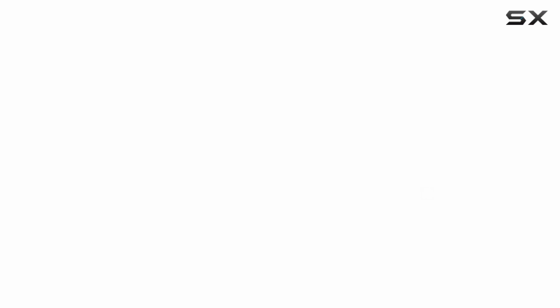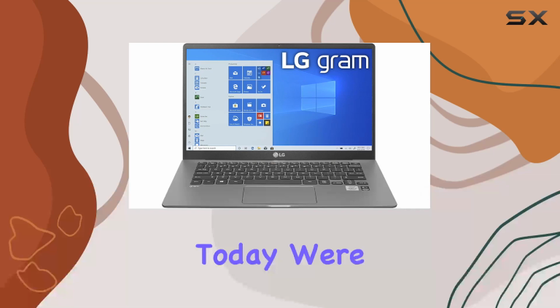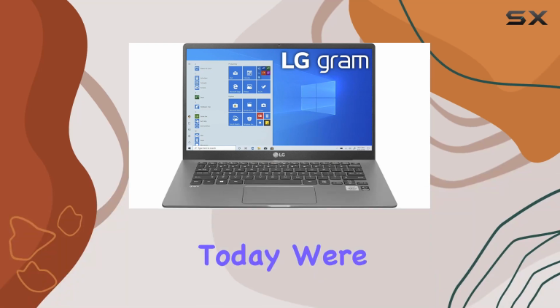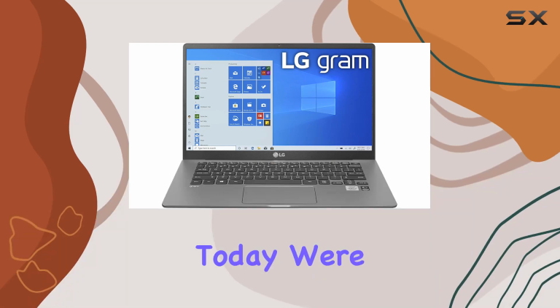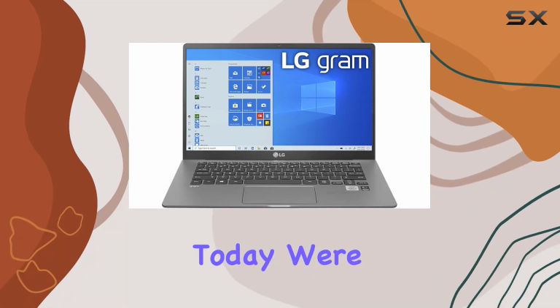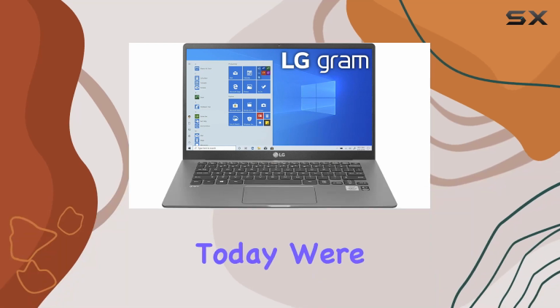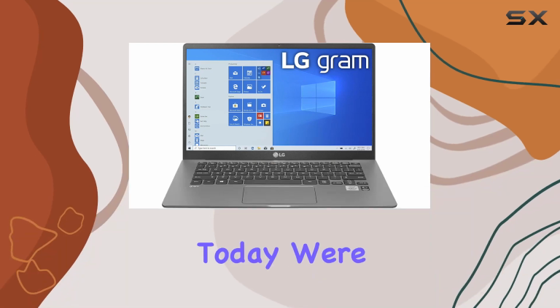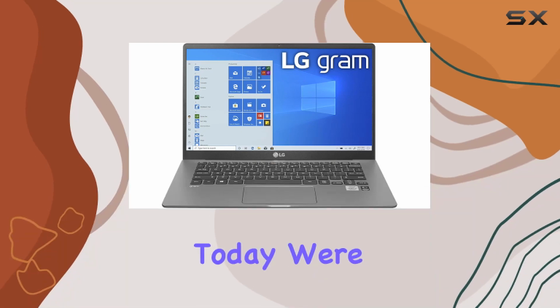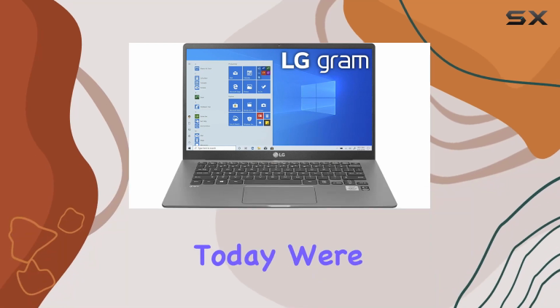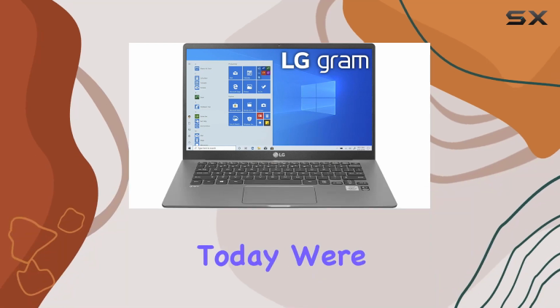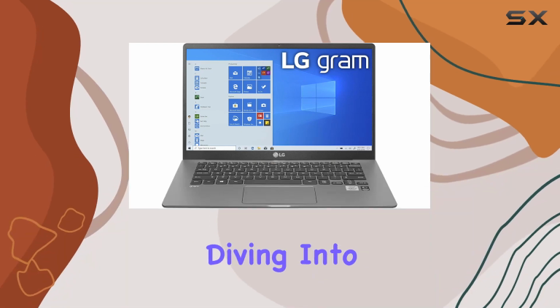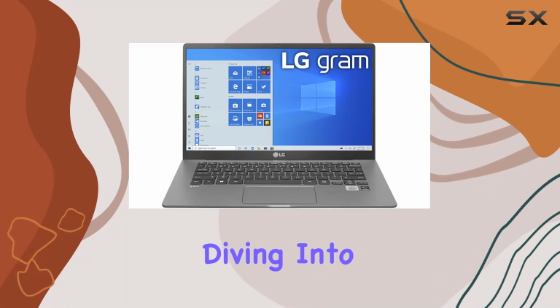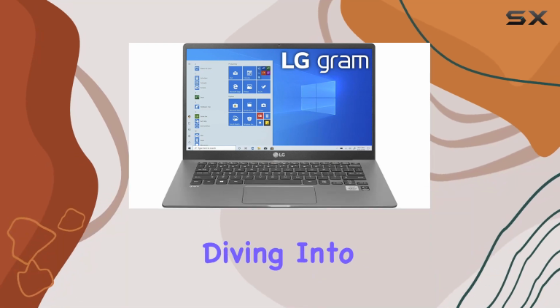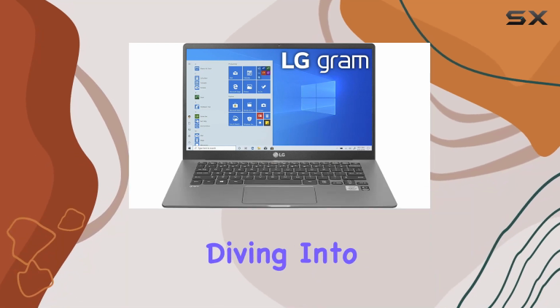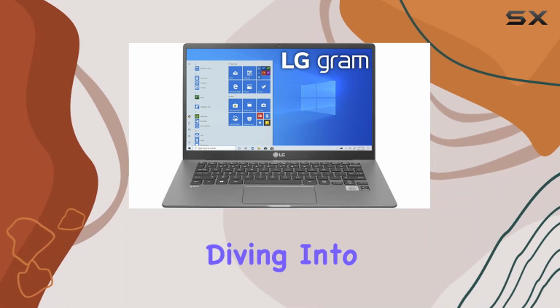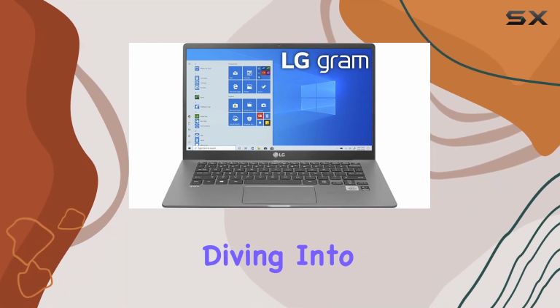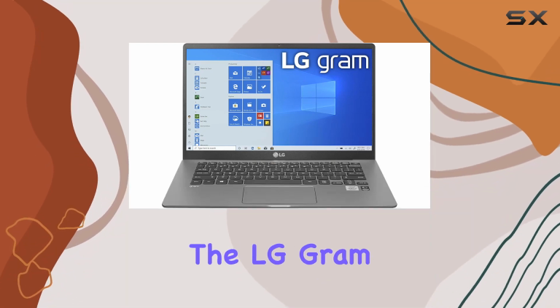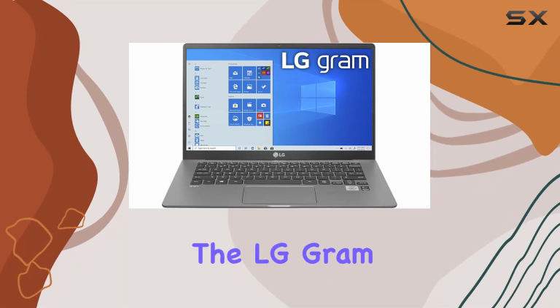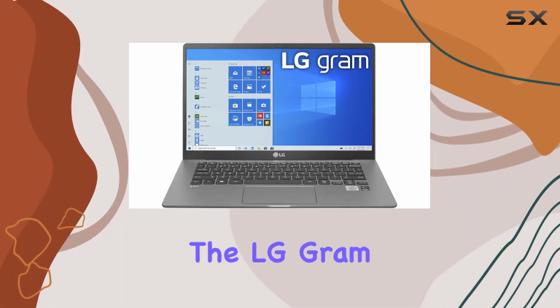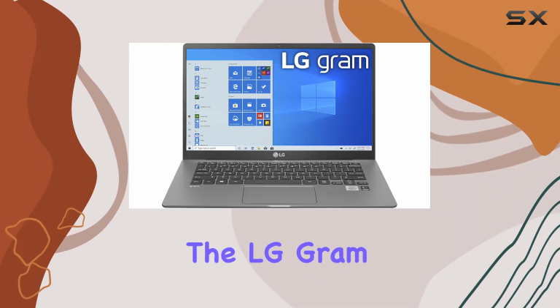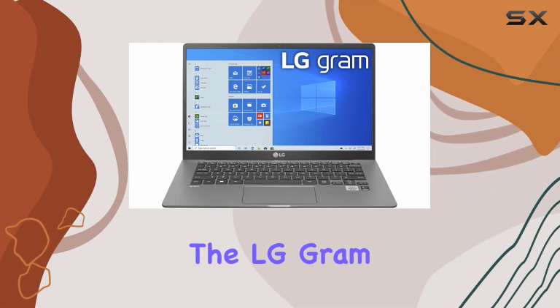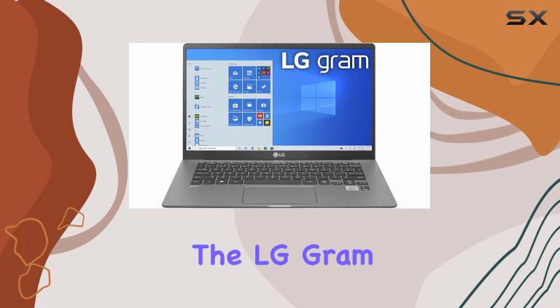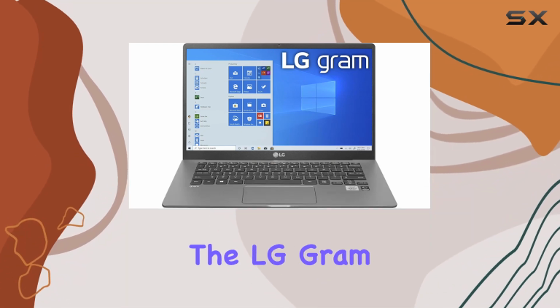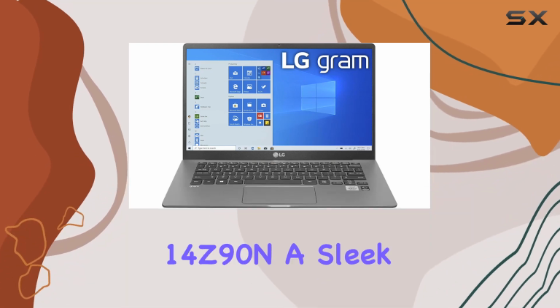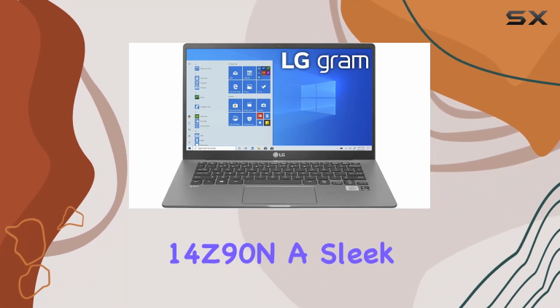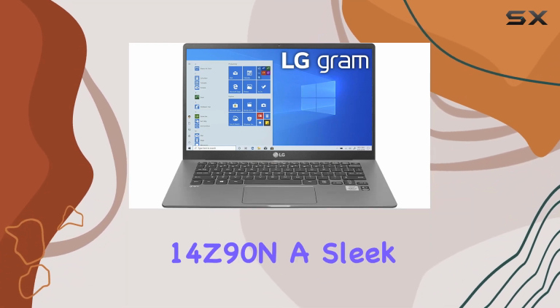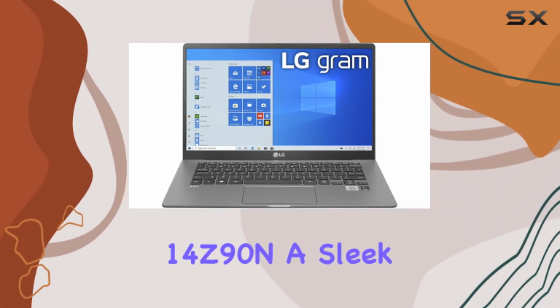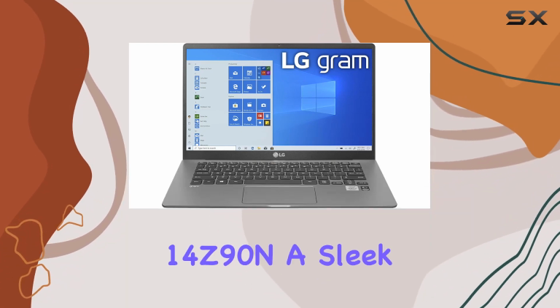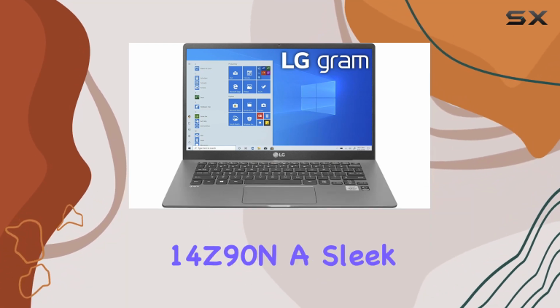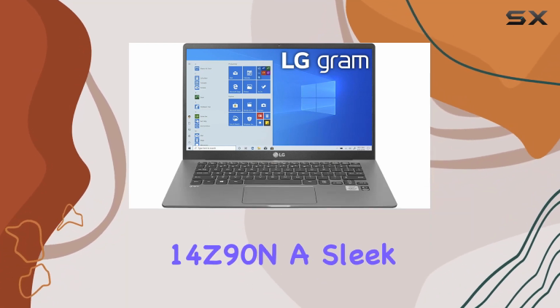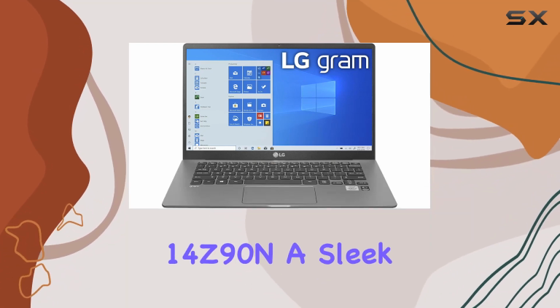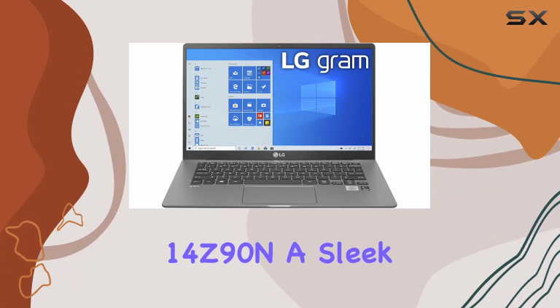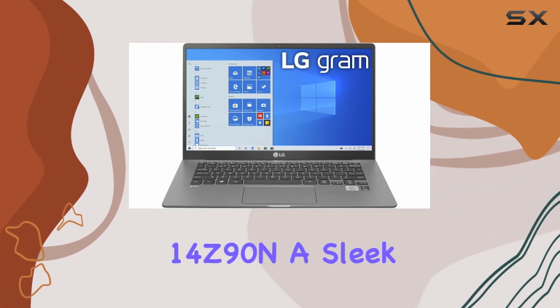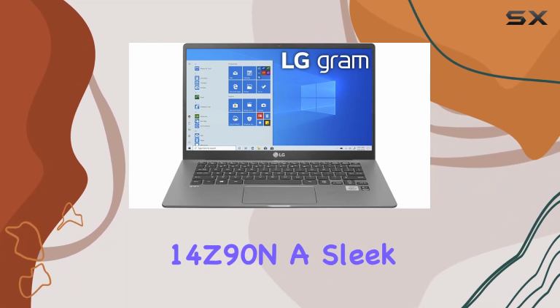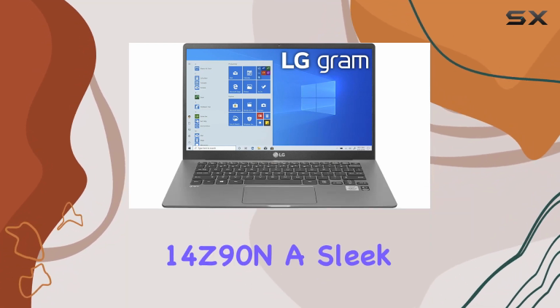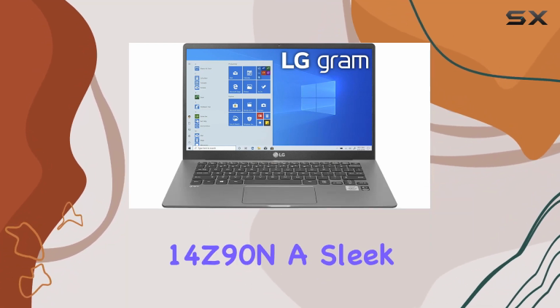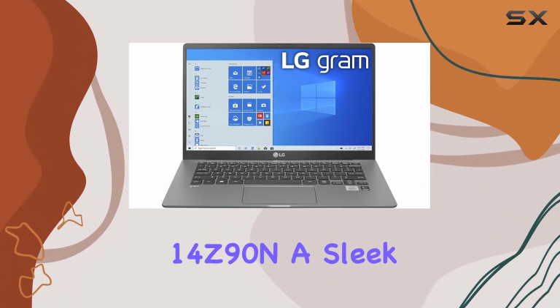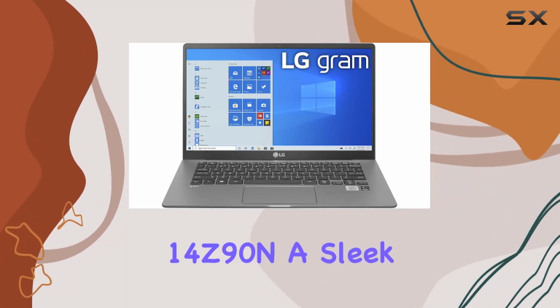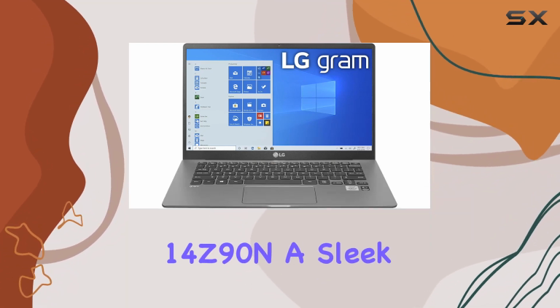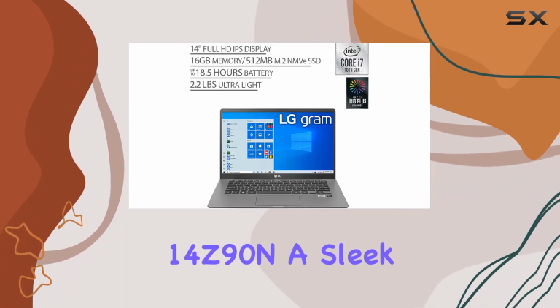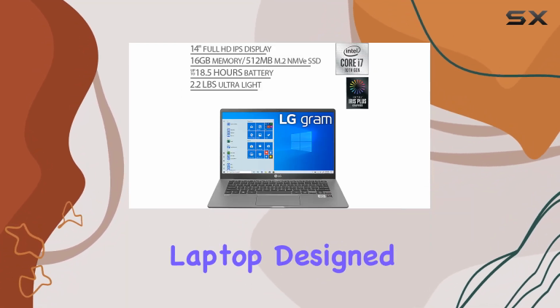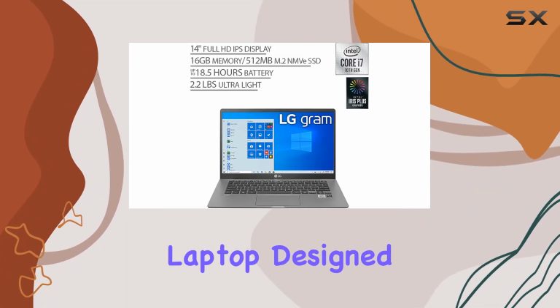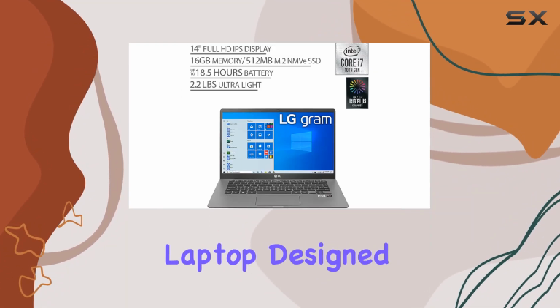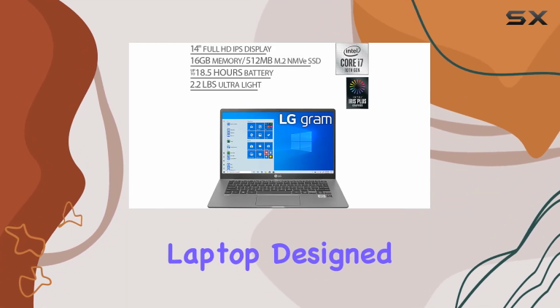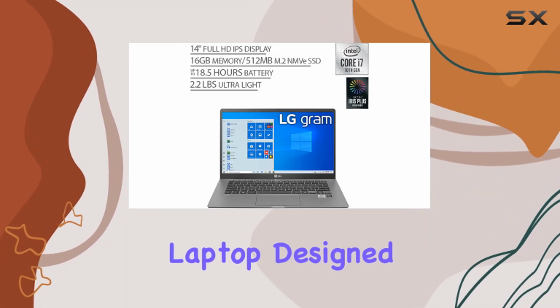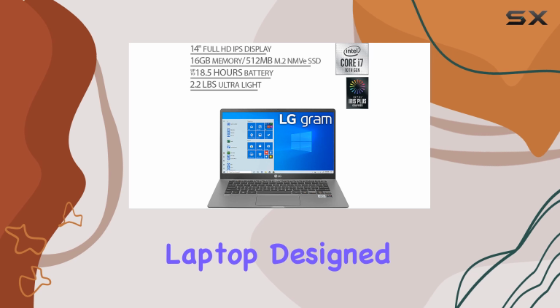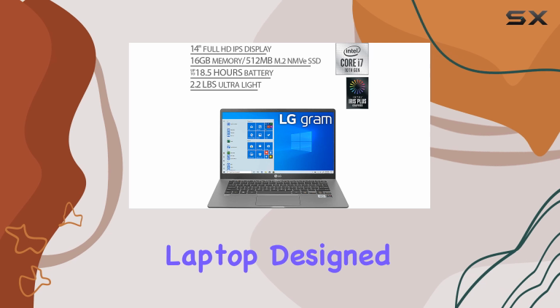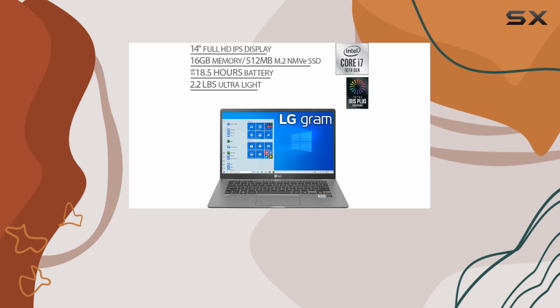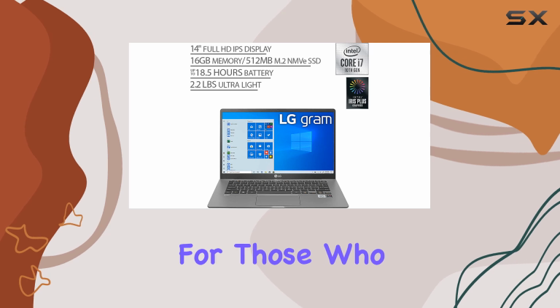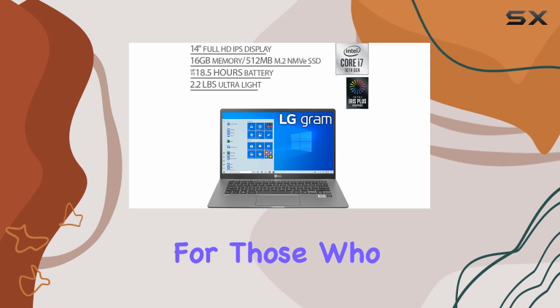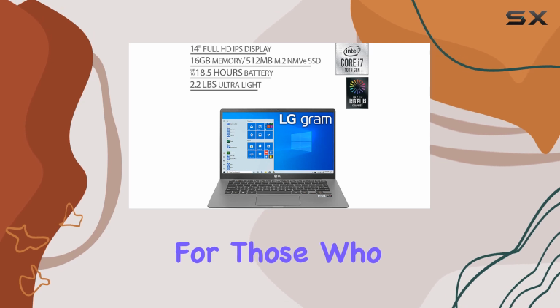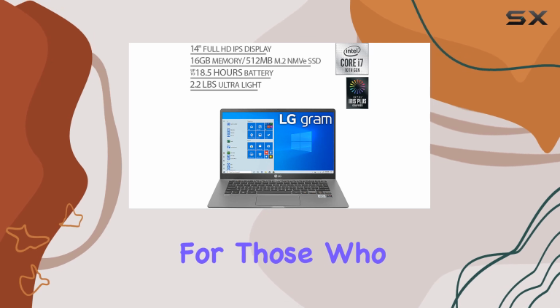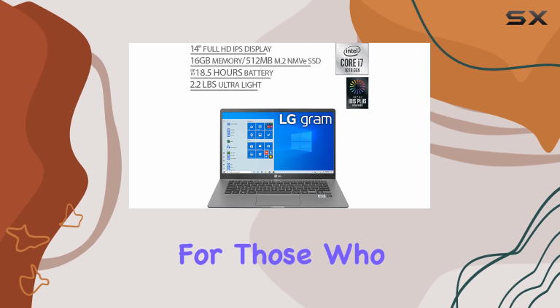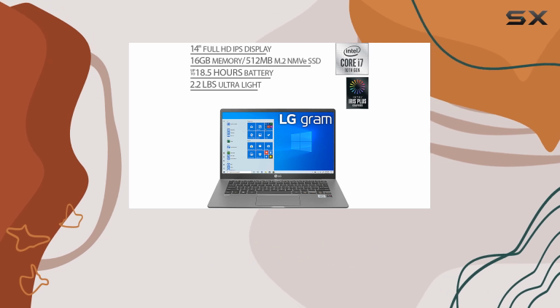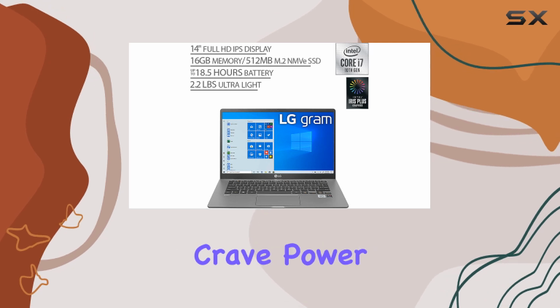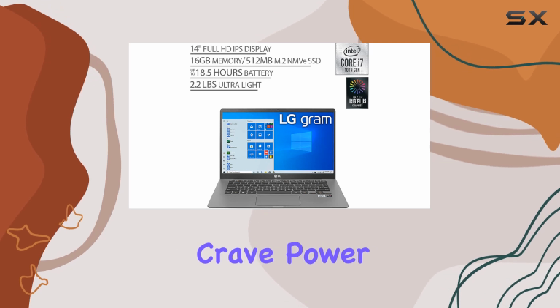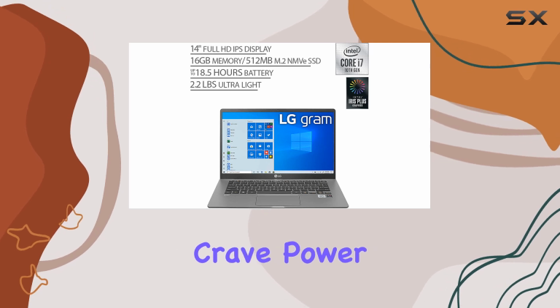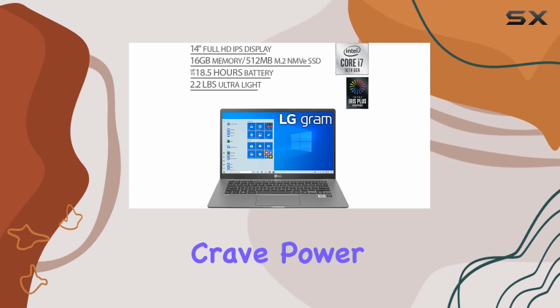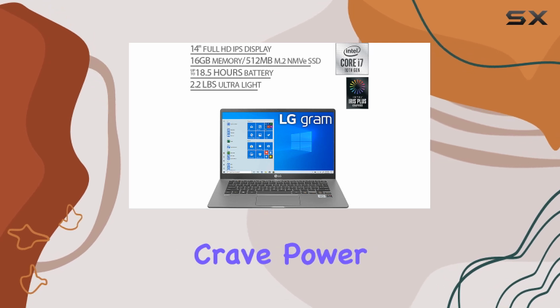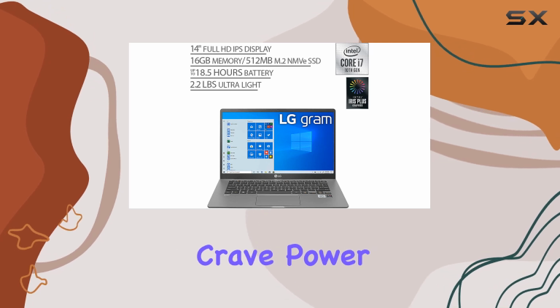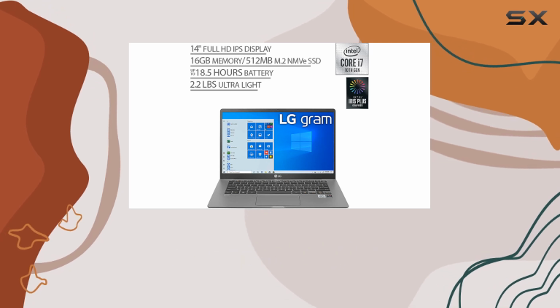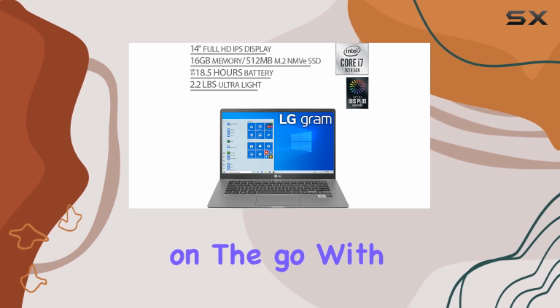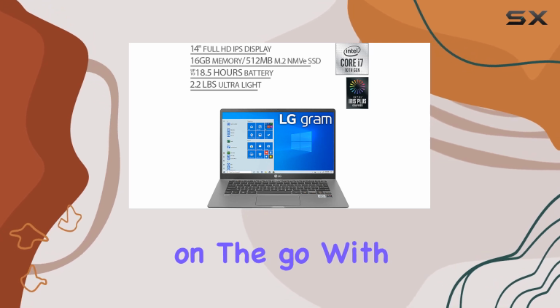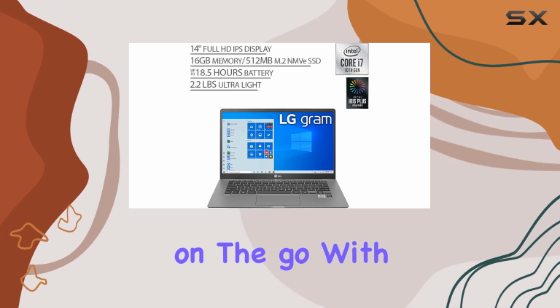Today, we're diving into the LG Gram 14Z90N, a sleek laptop designed for those who crave power on the go.